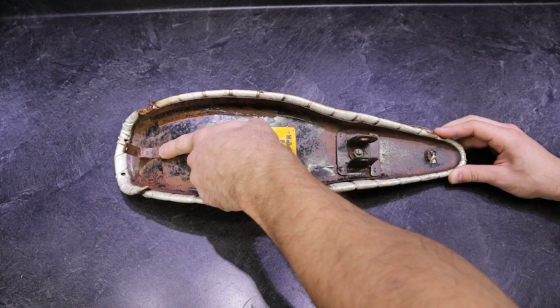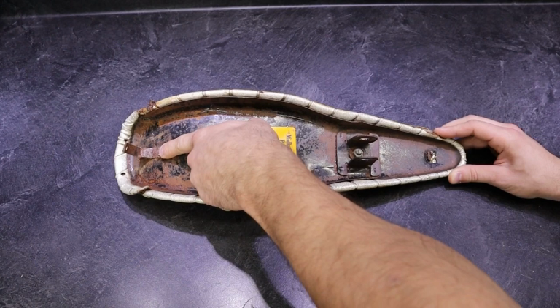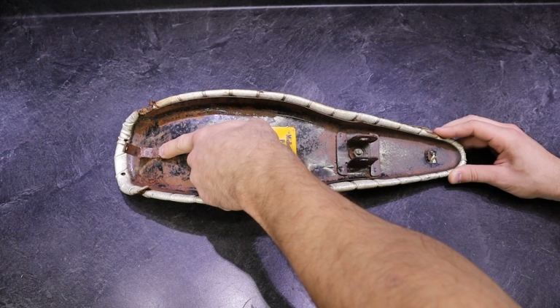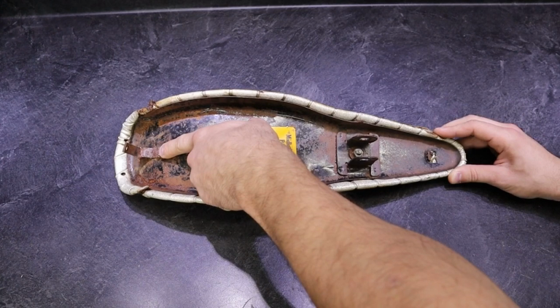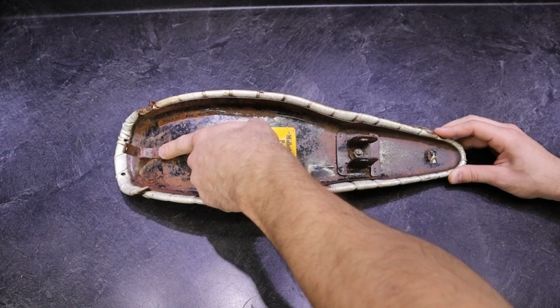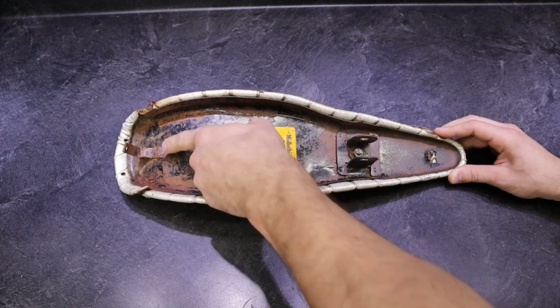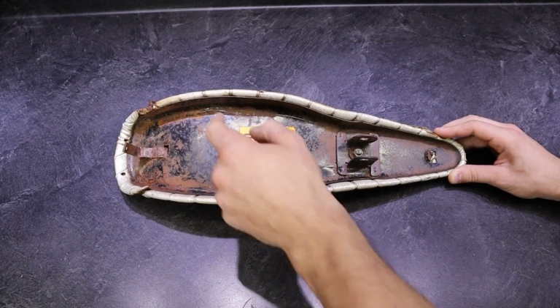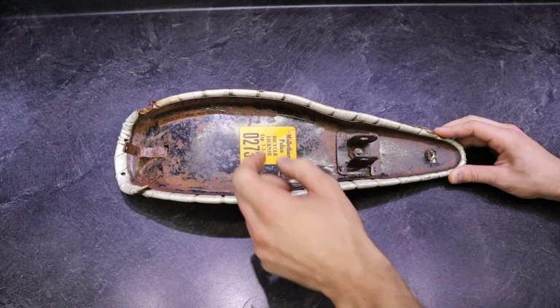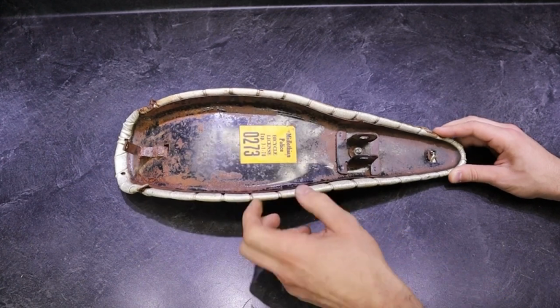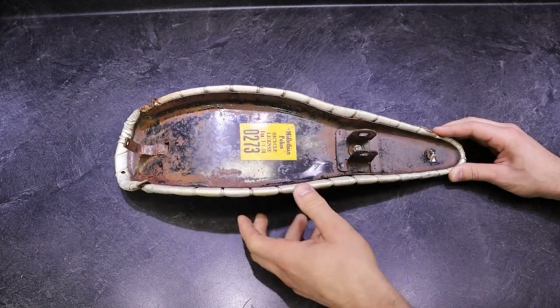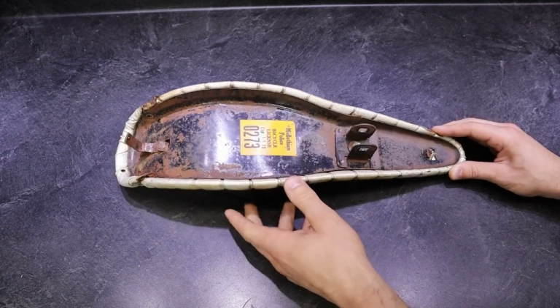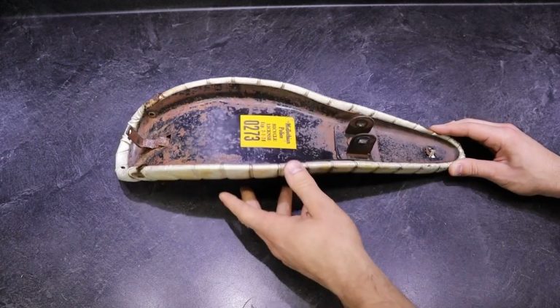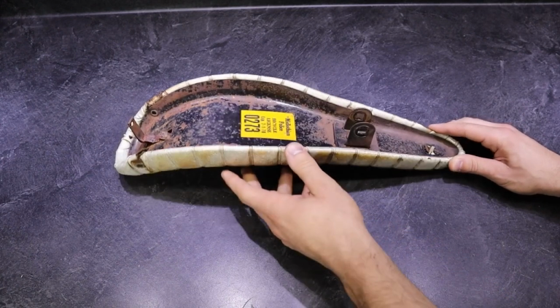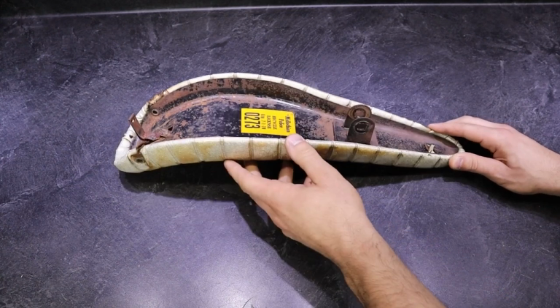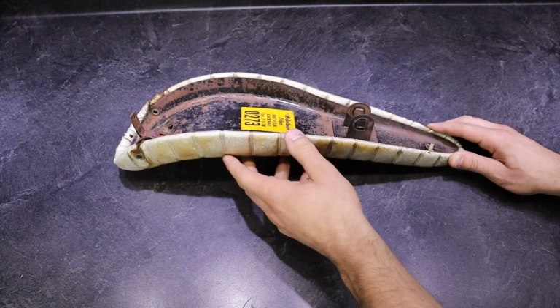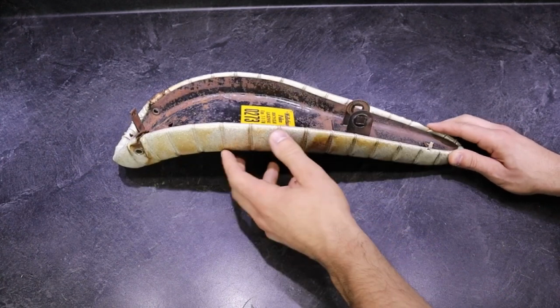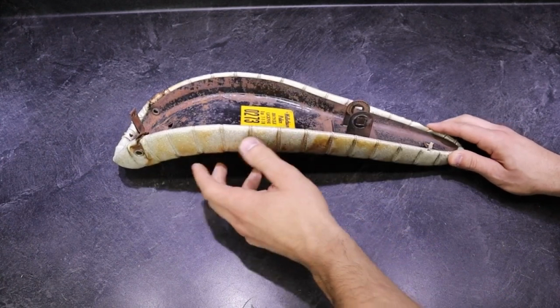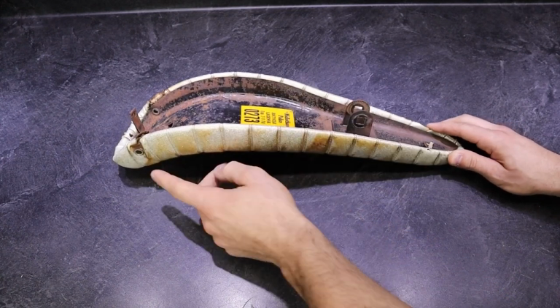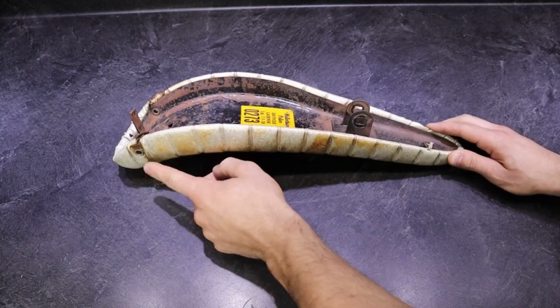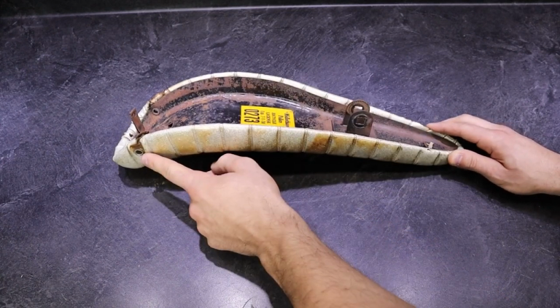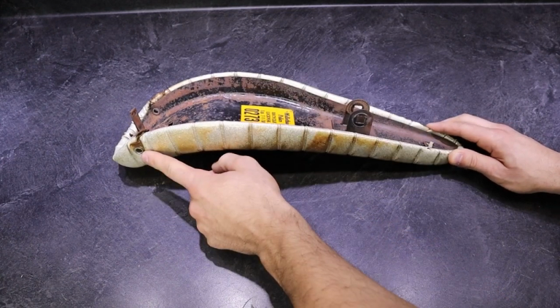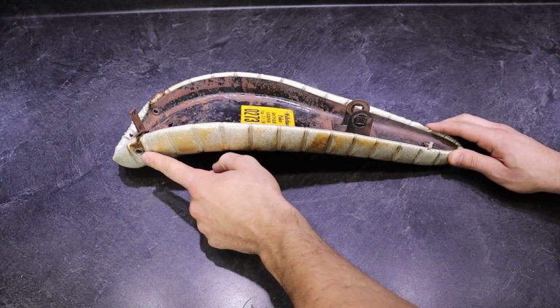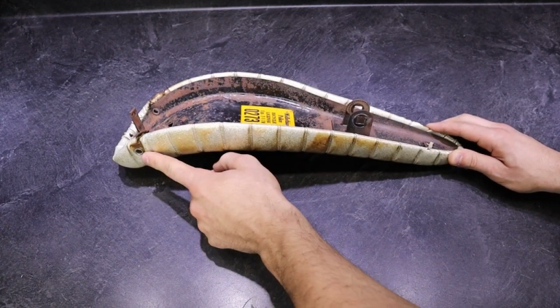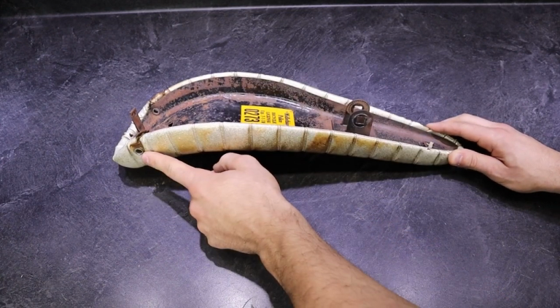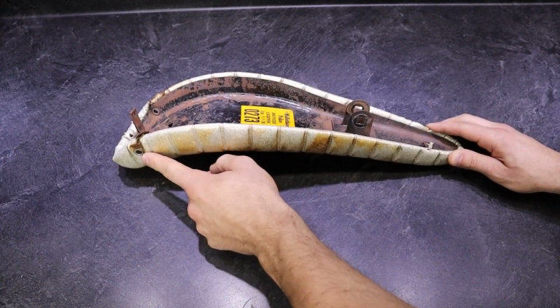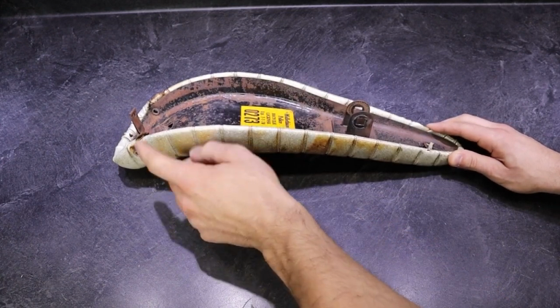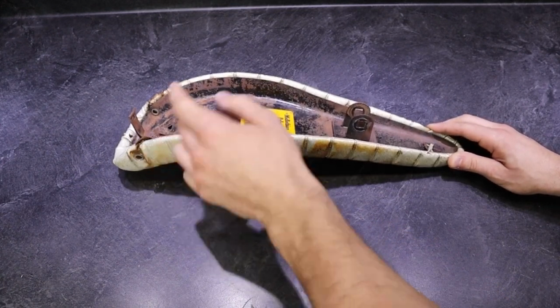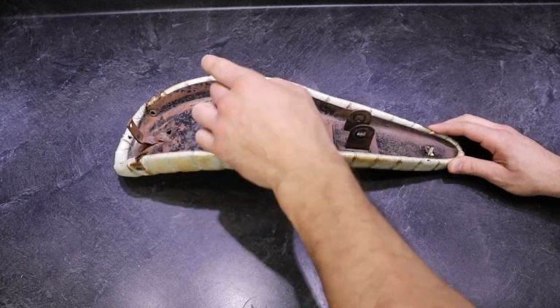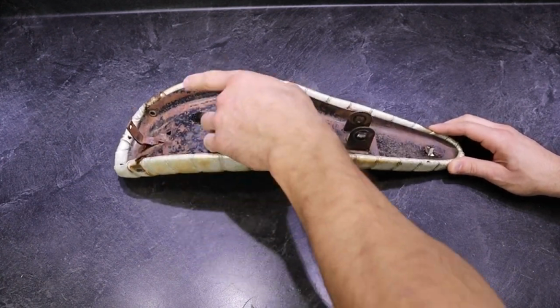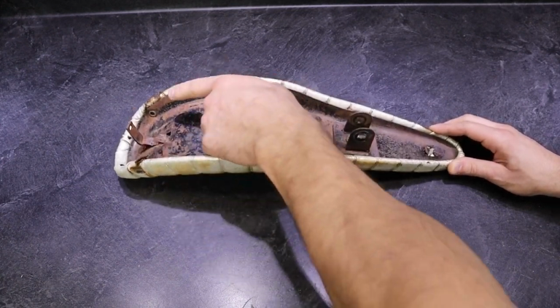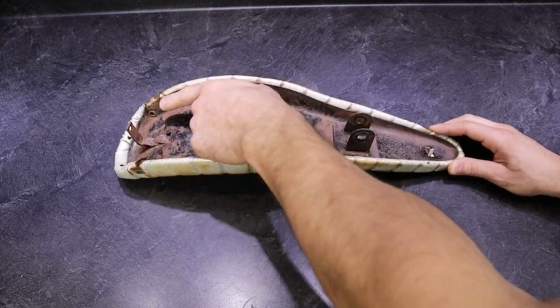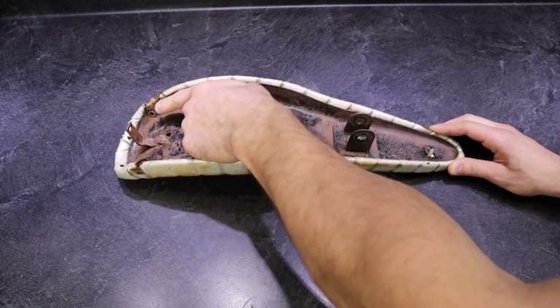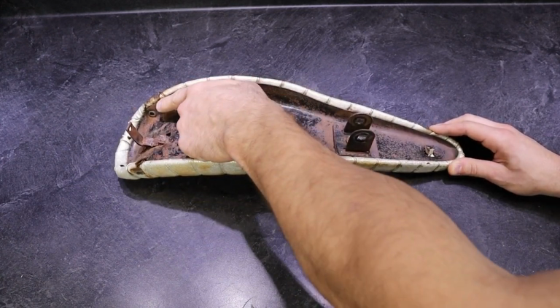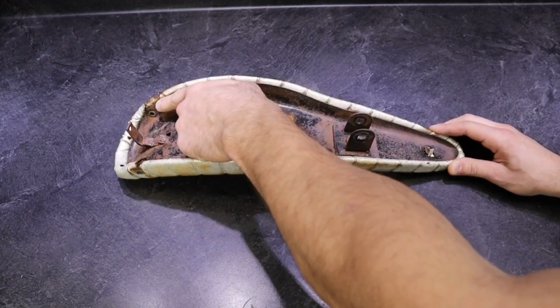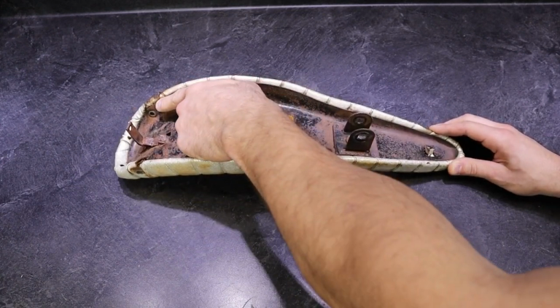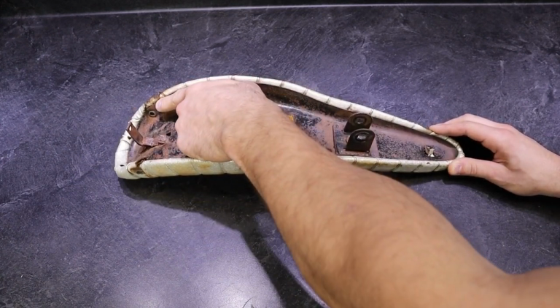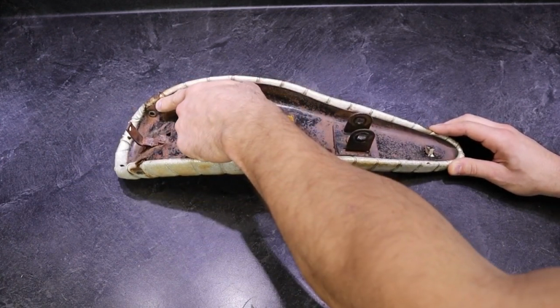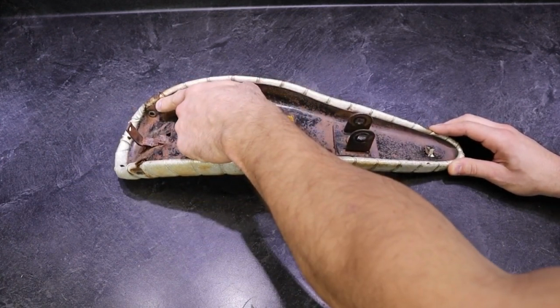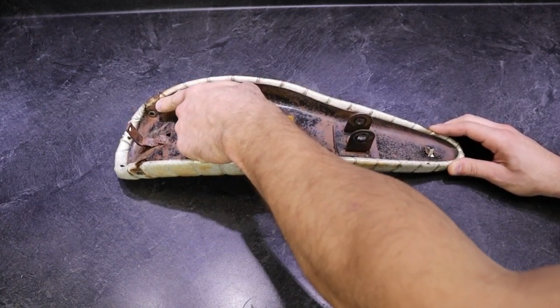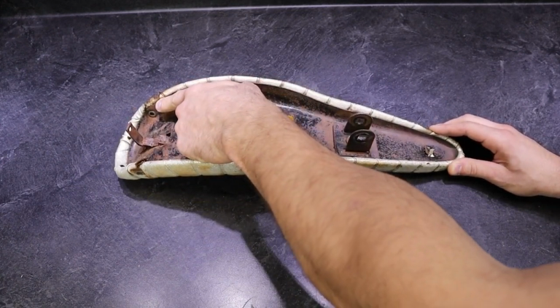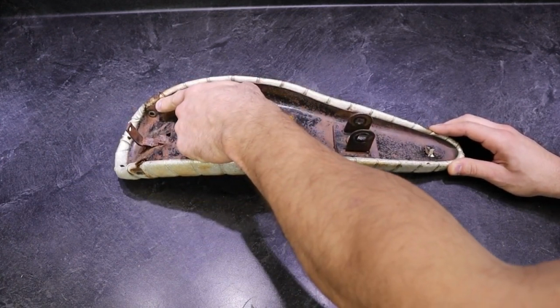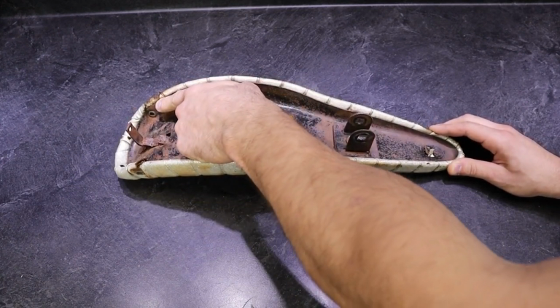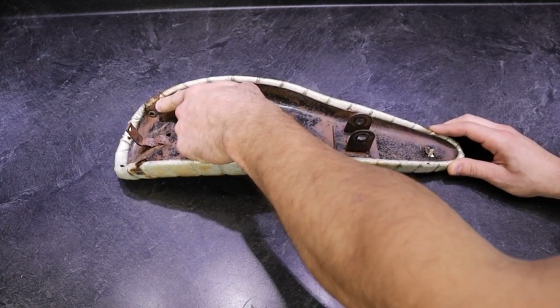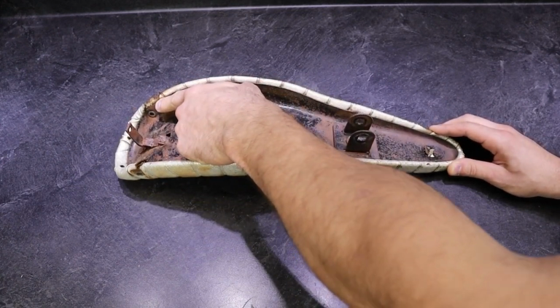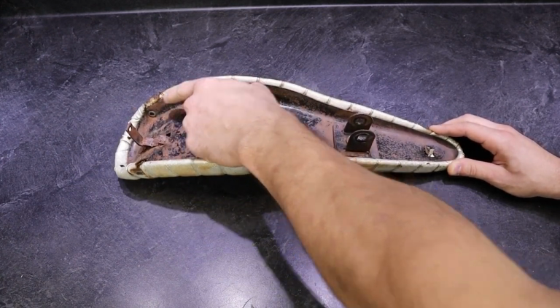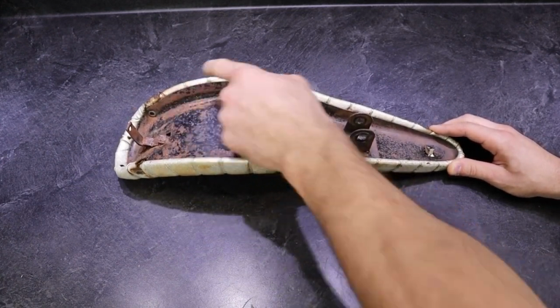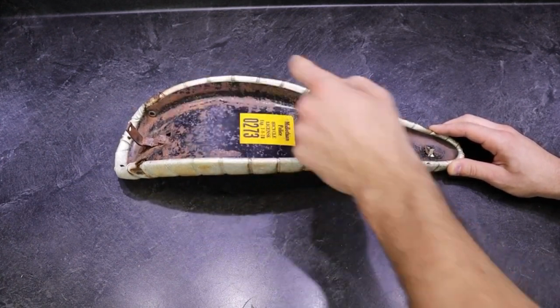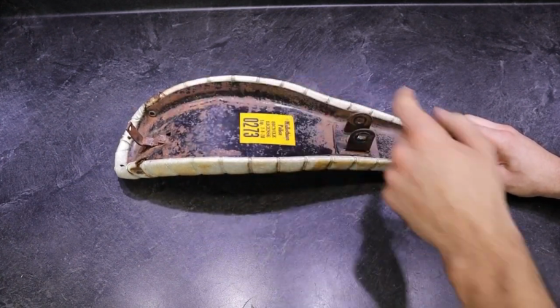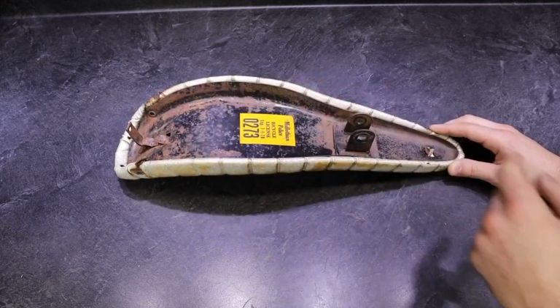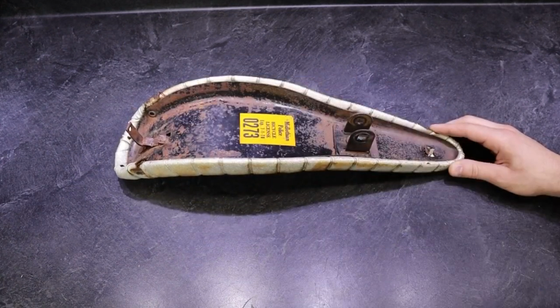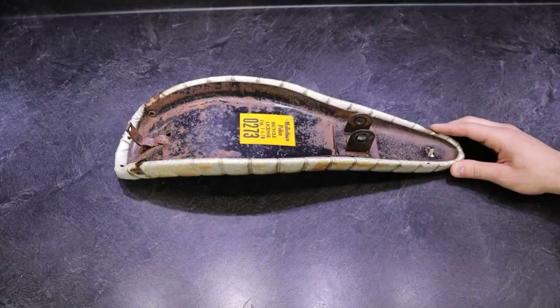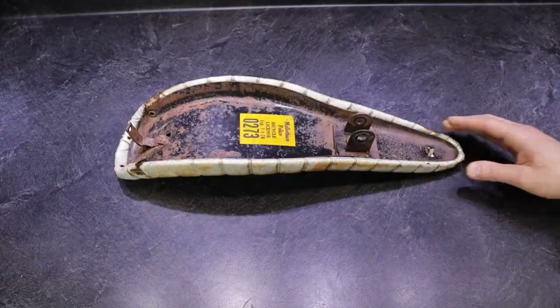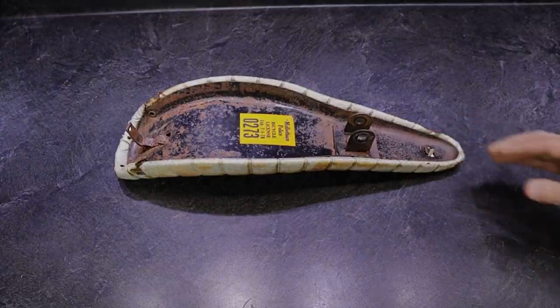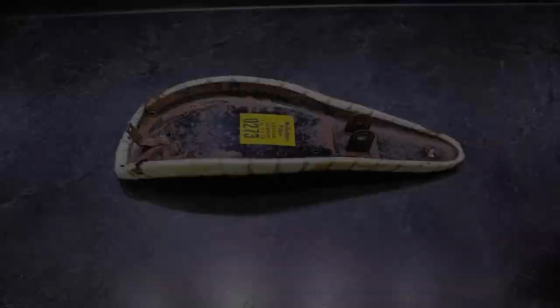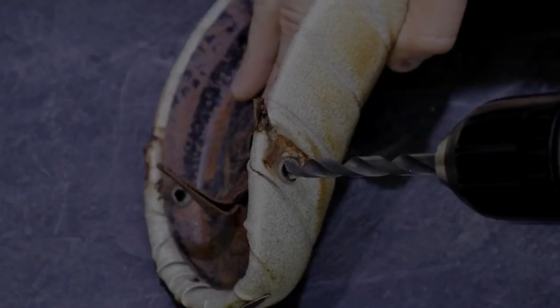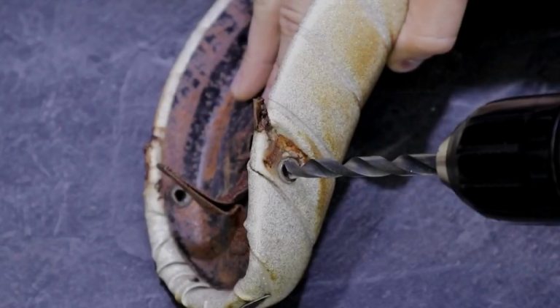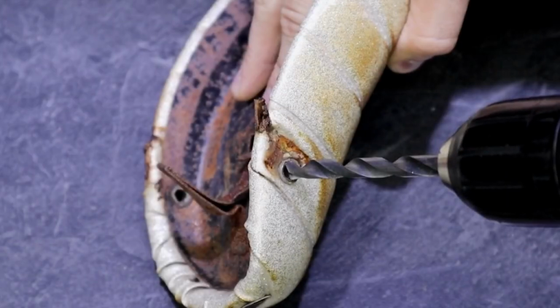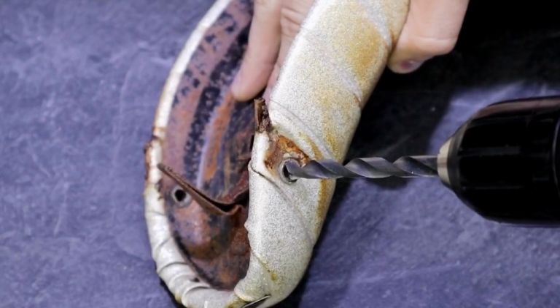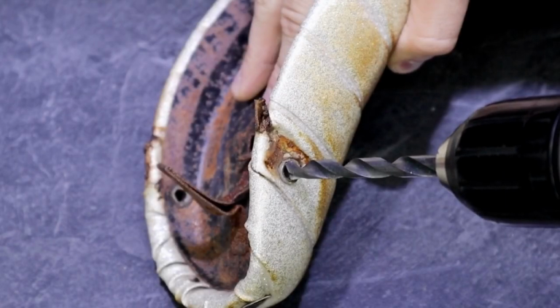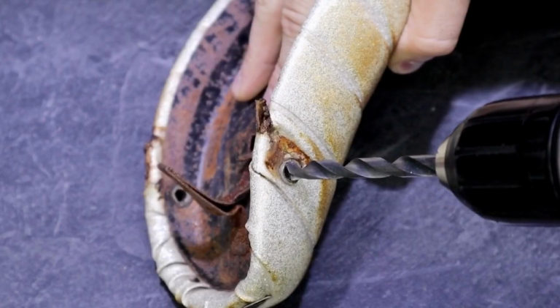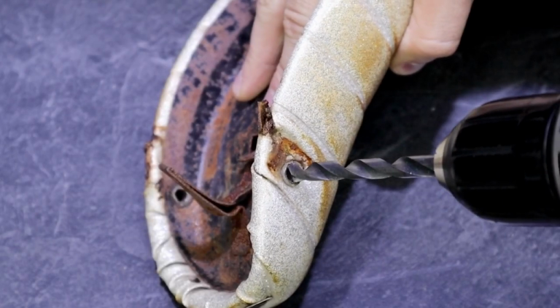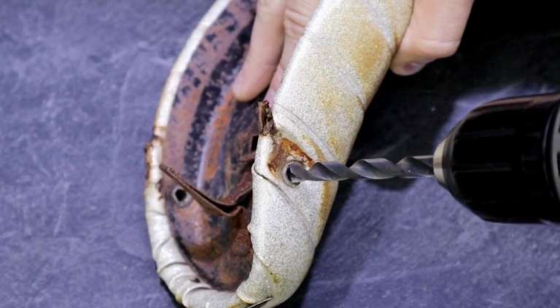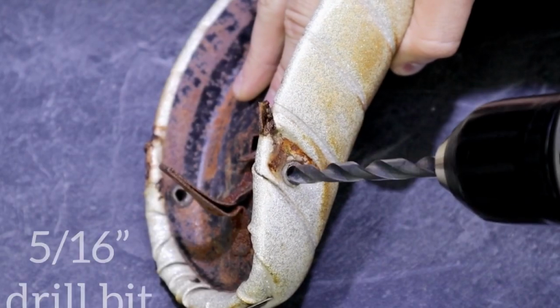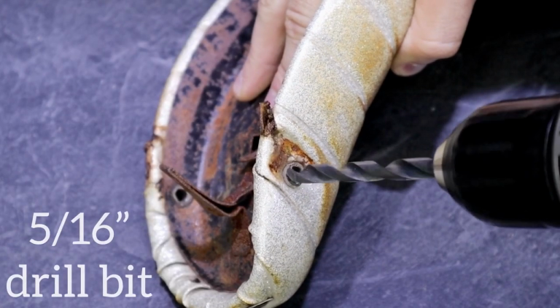So let's start by drilling out the two points where the sissy bar meets.